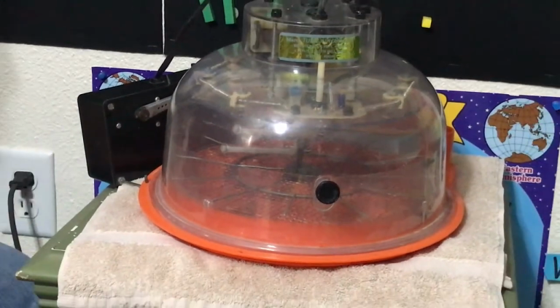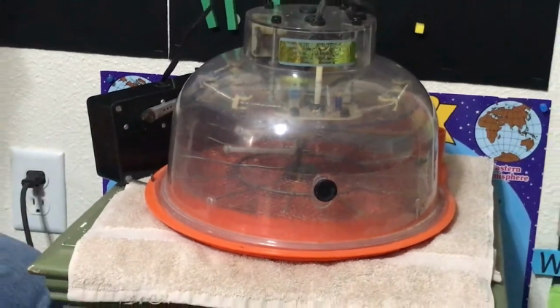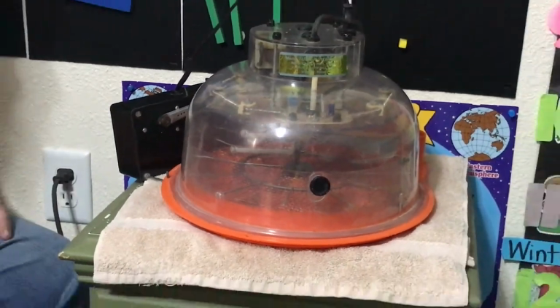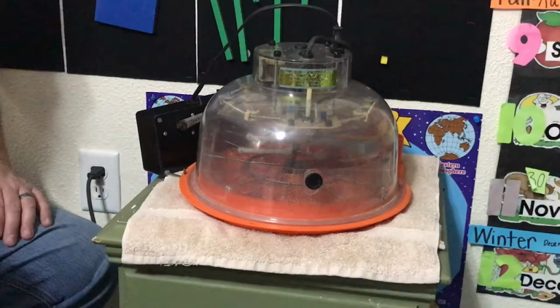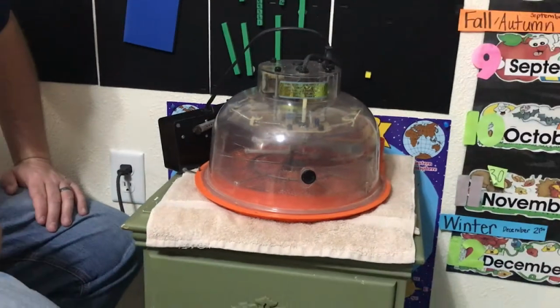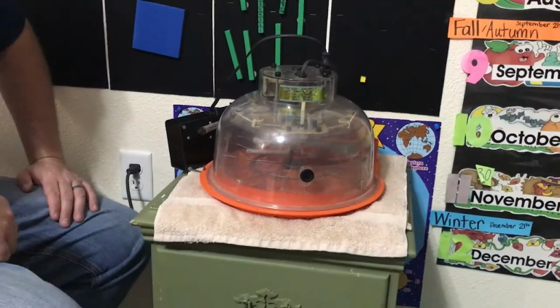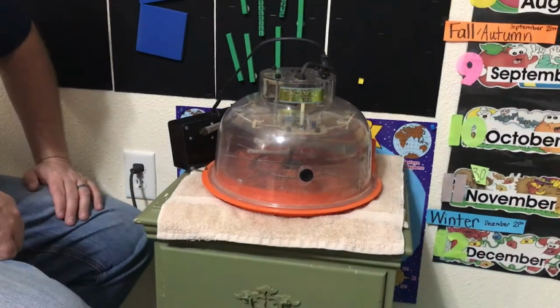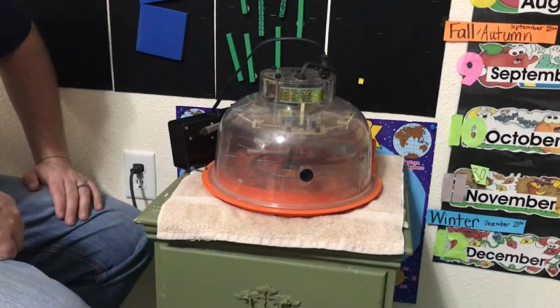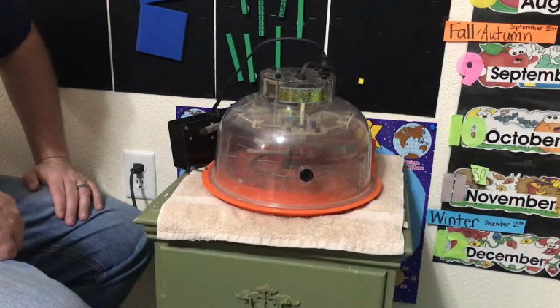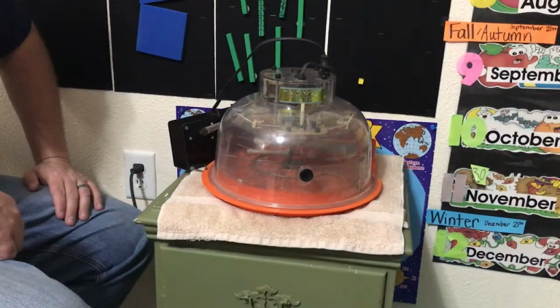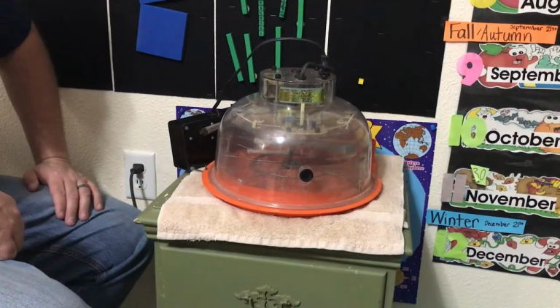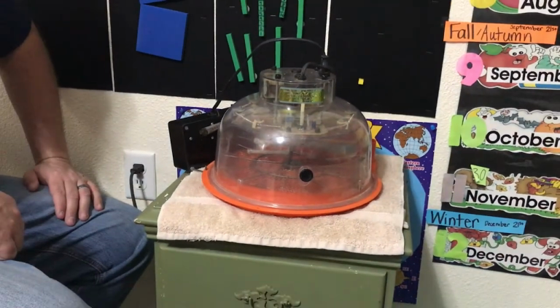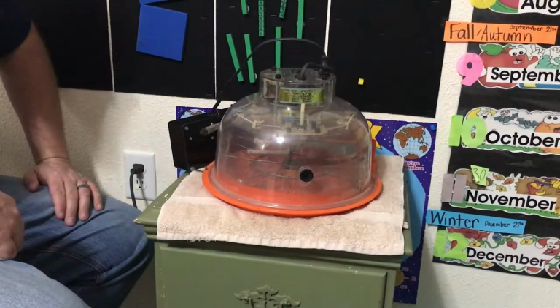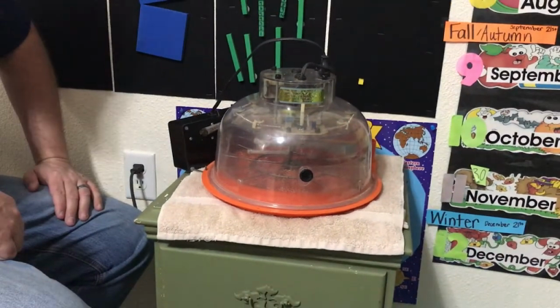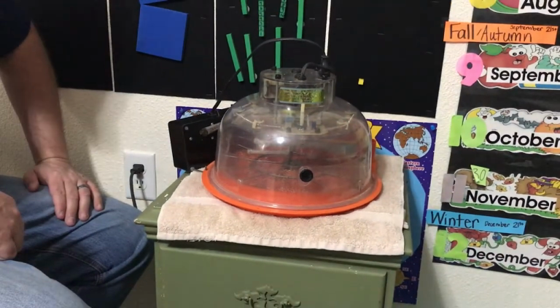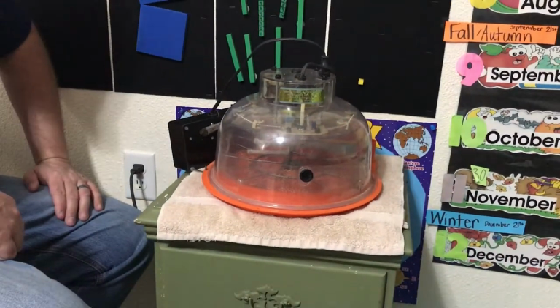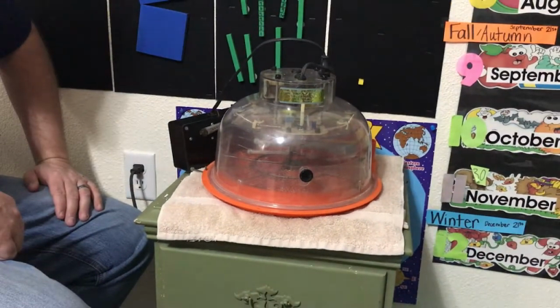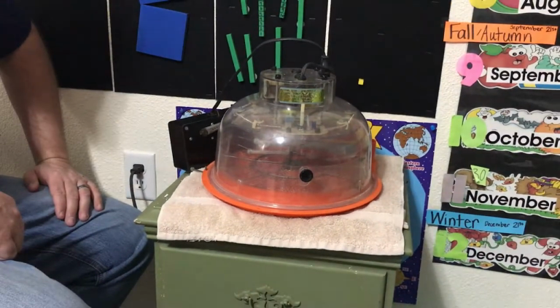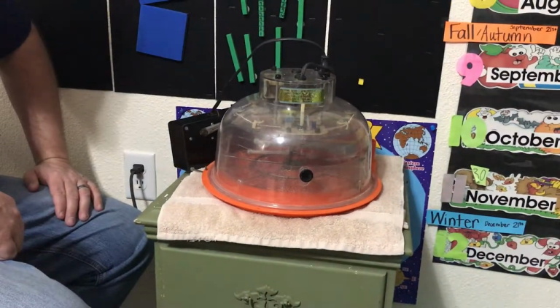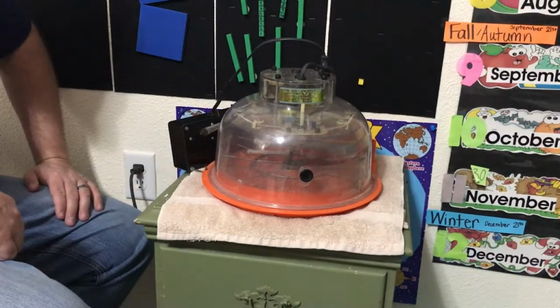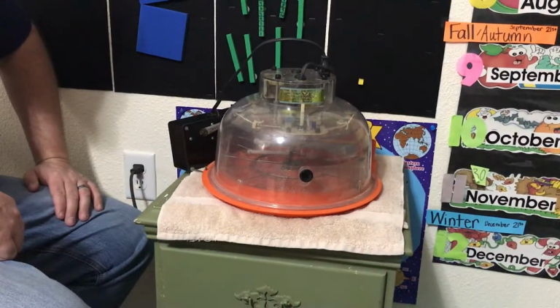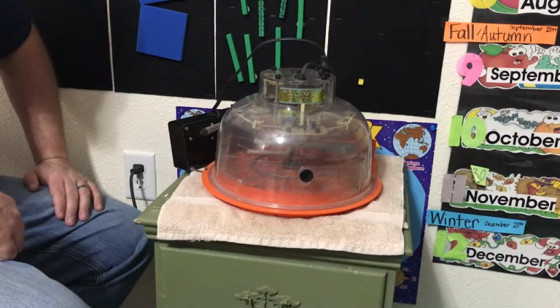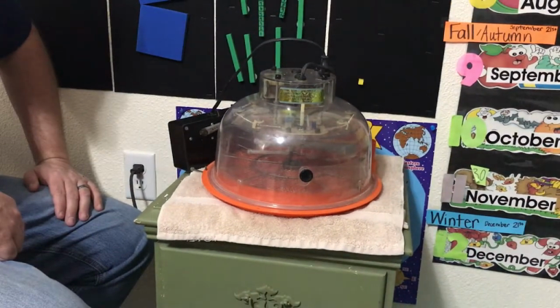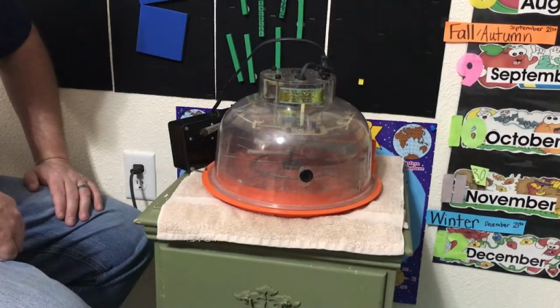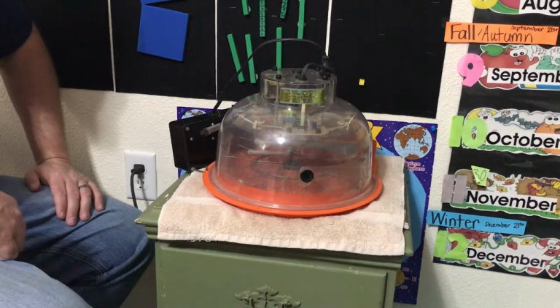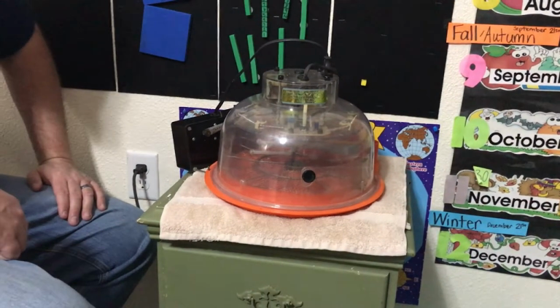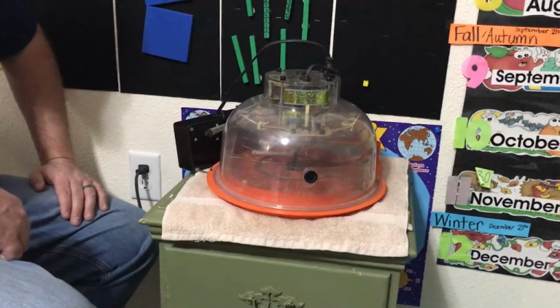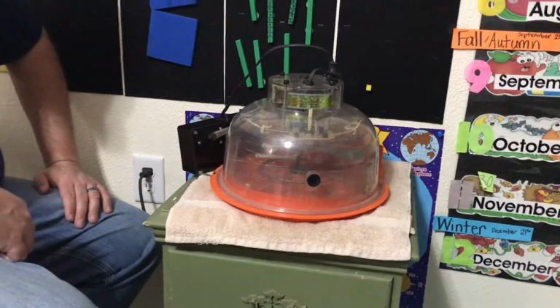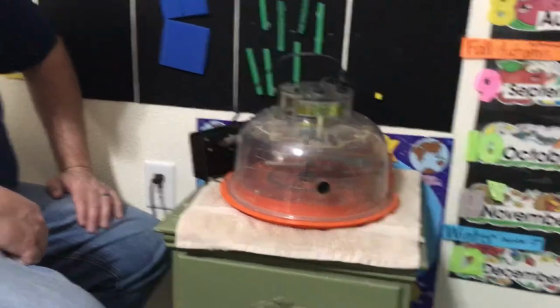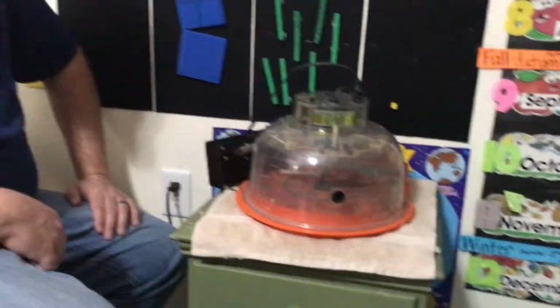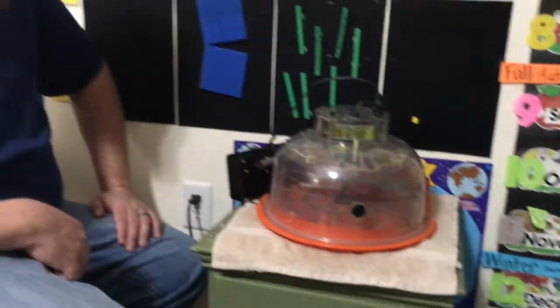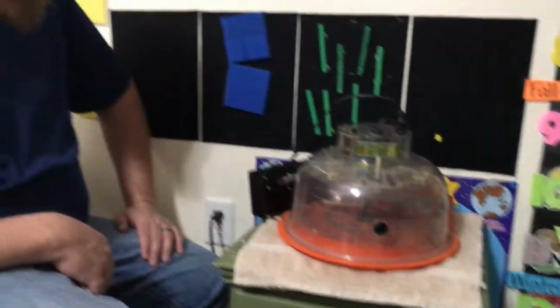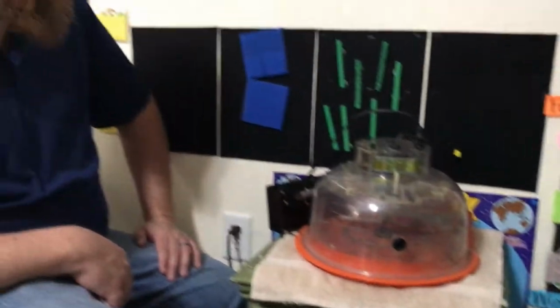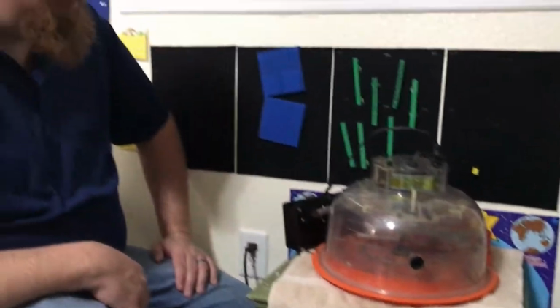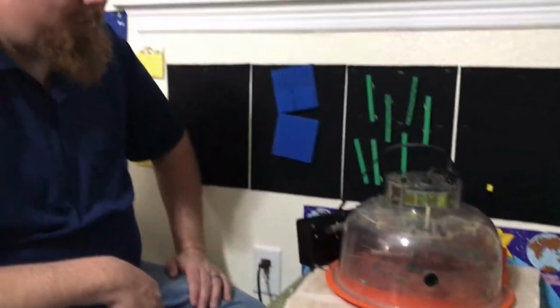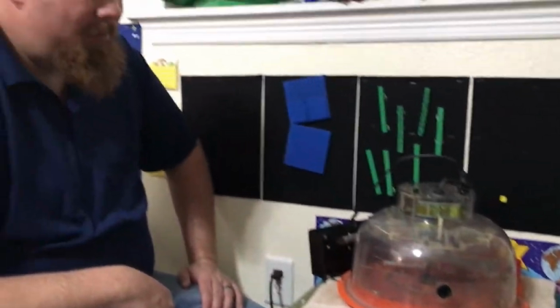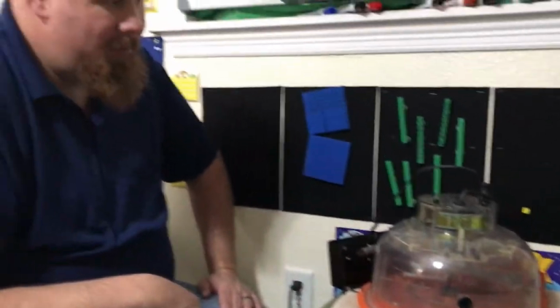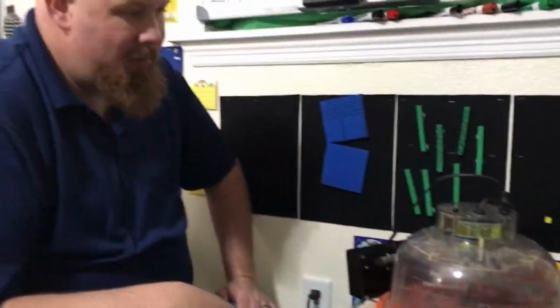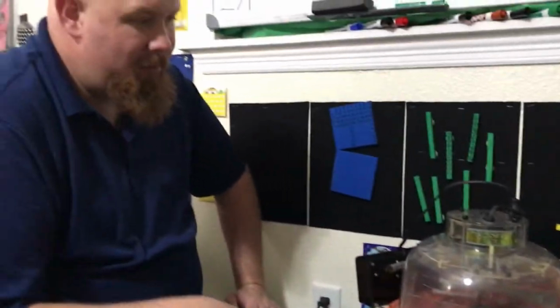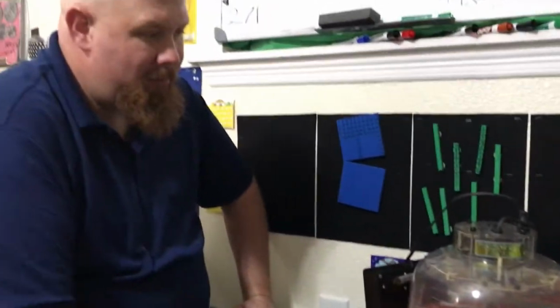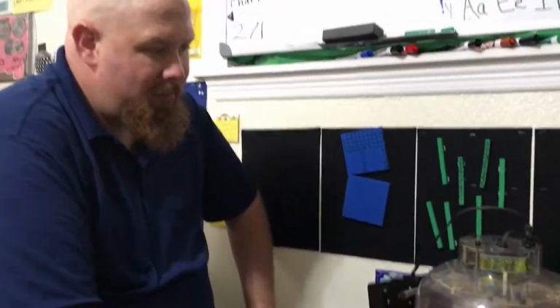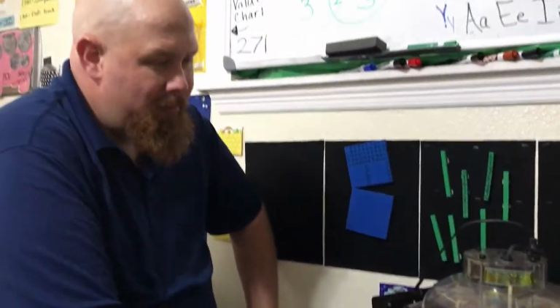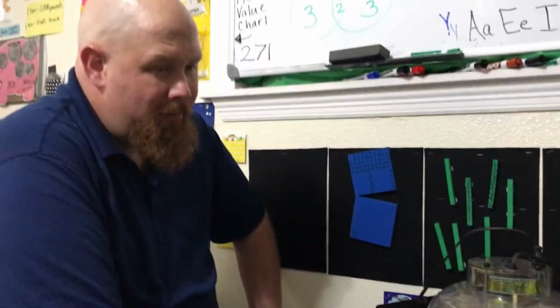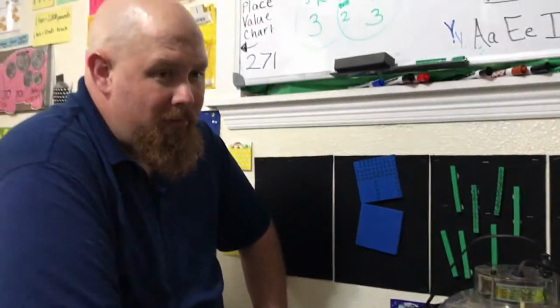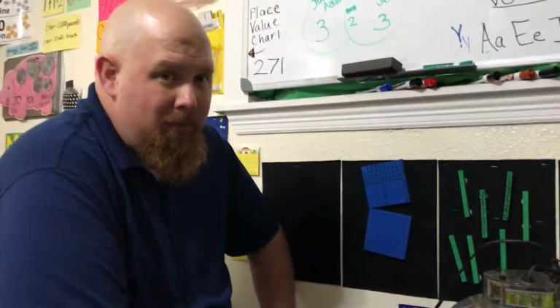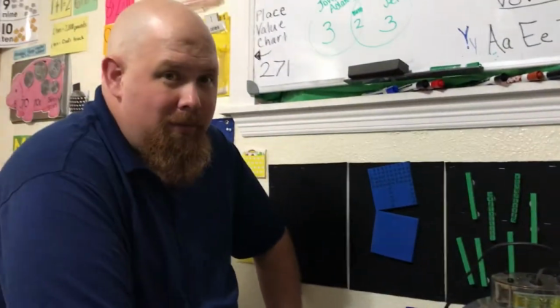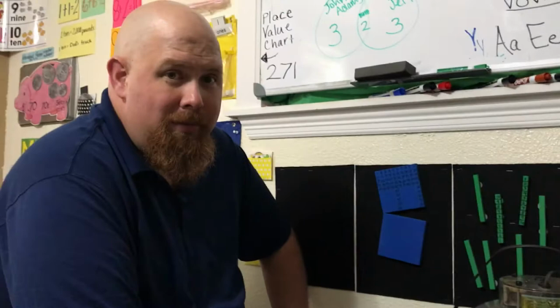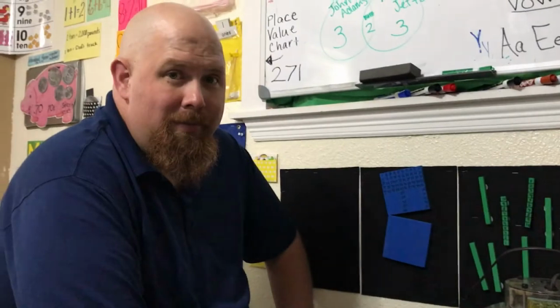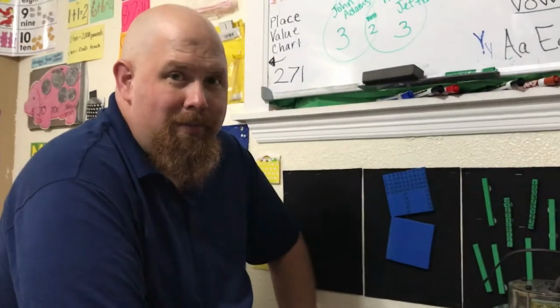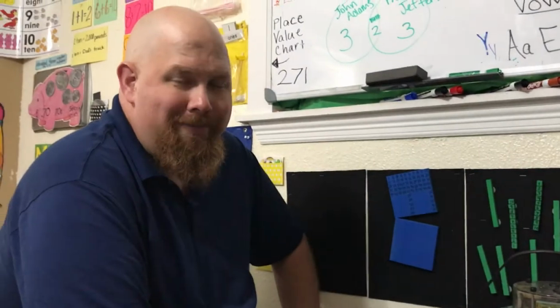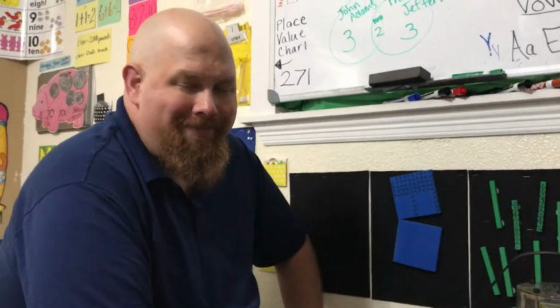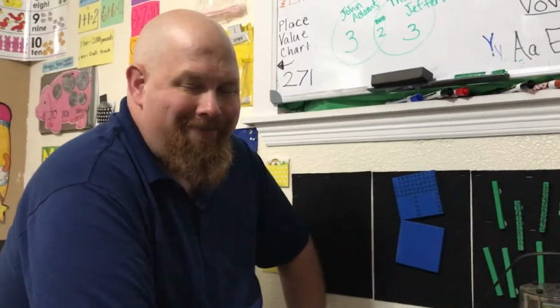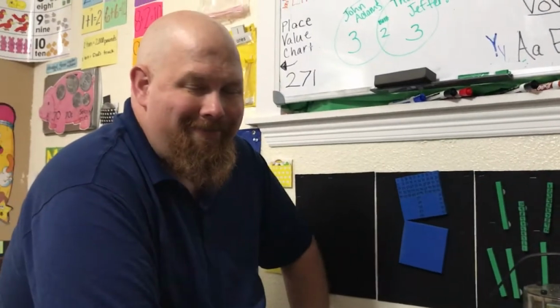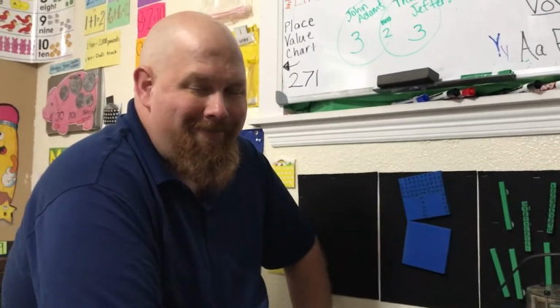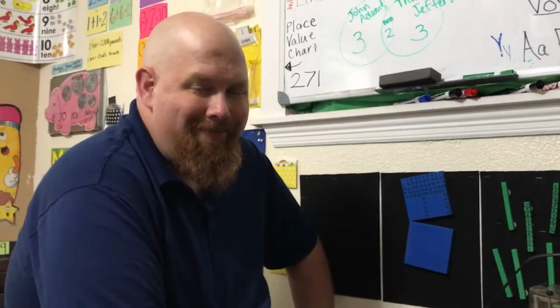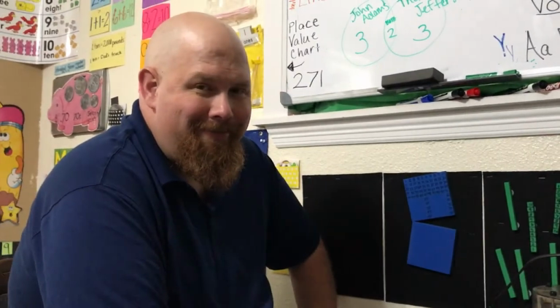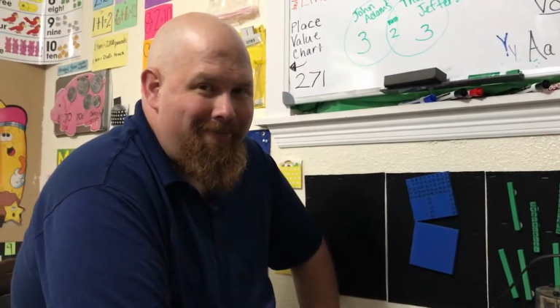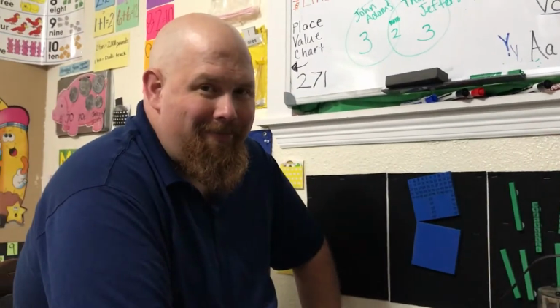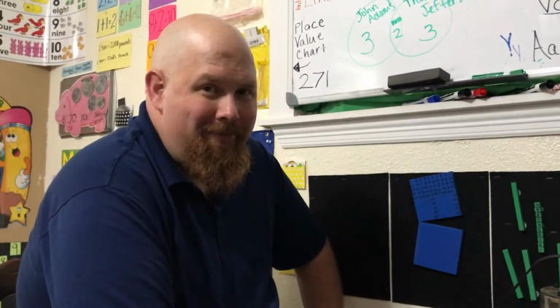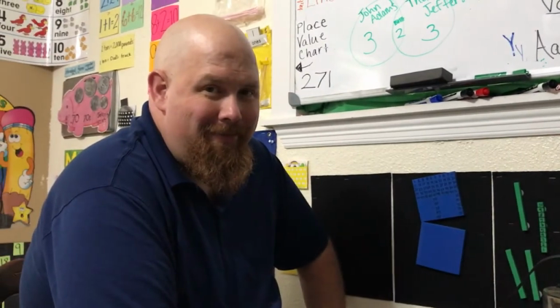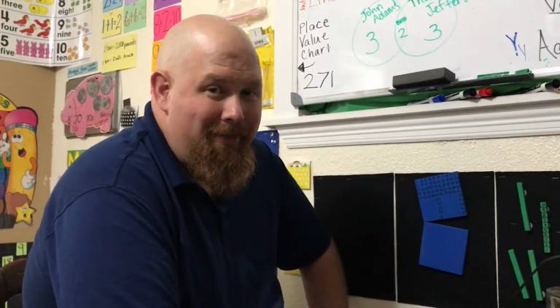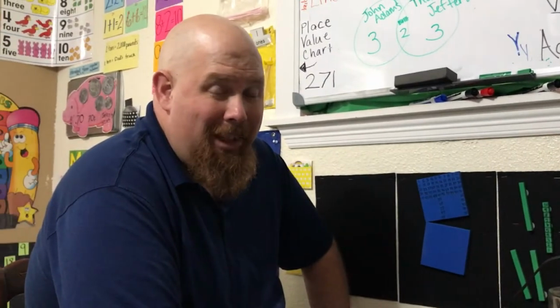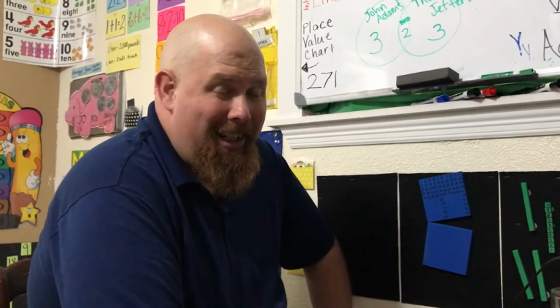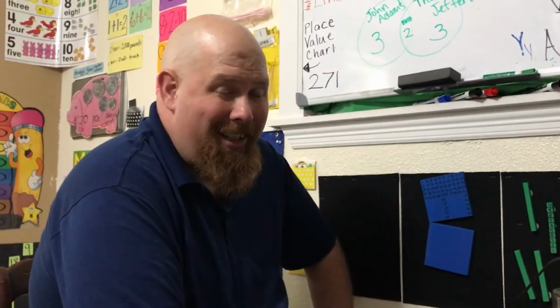We have a guest with us today to explain how we're setting up our incubator. This is my husband John. Say hi John! Hi!